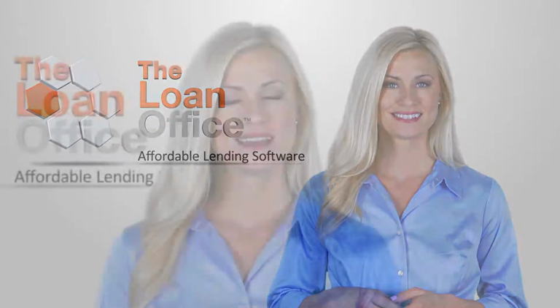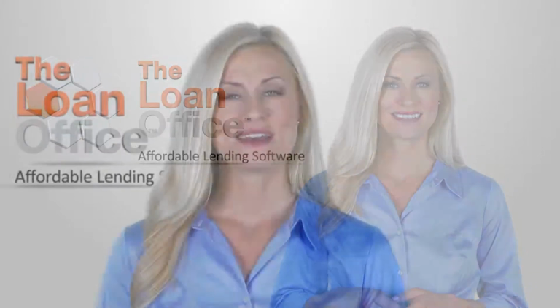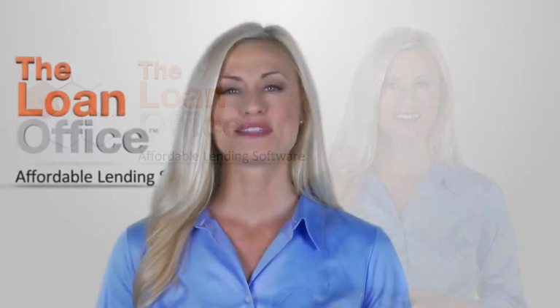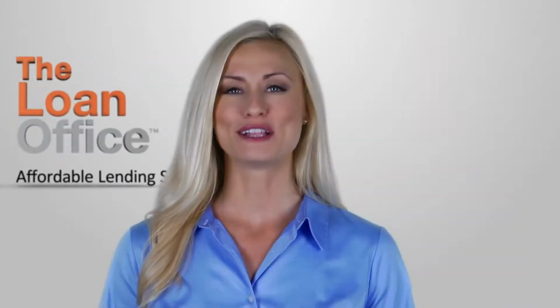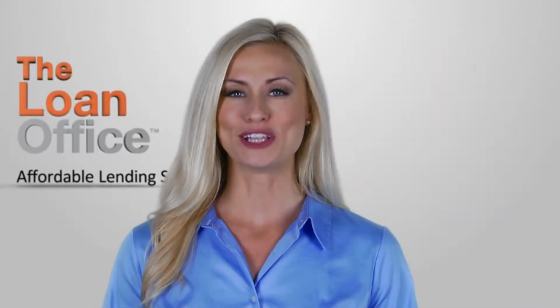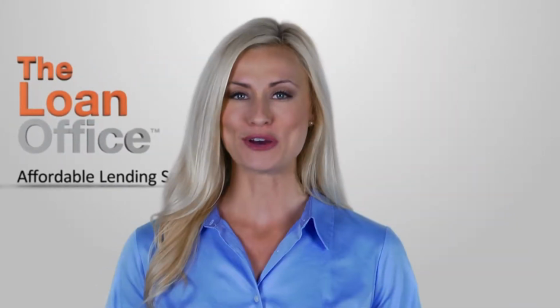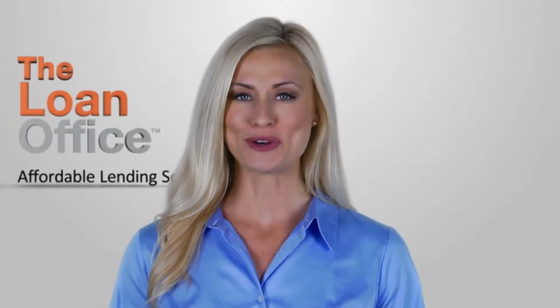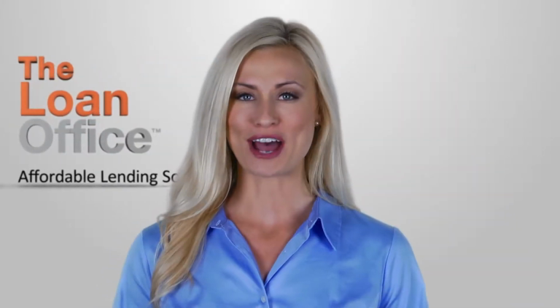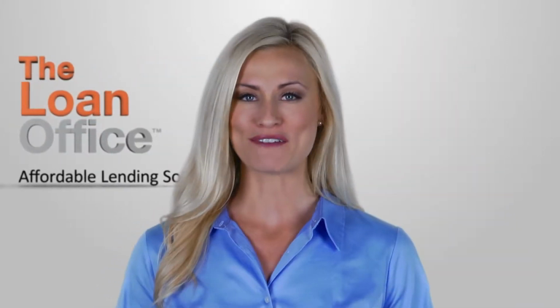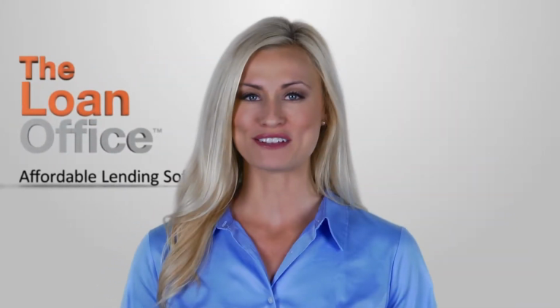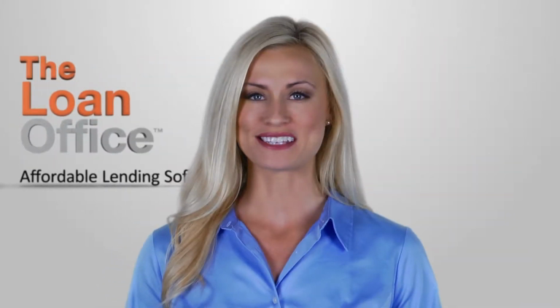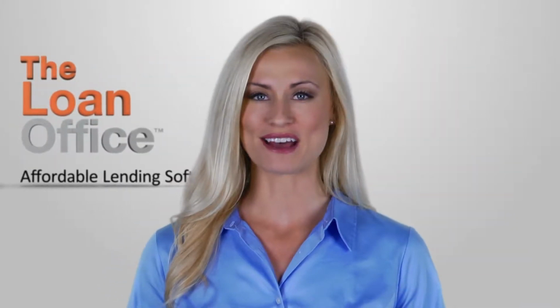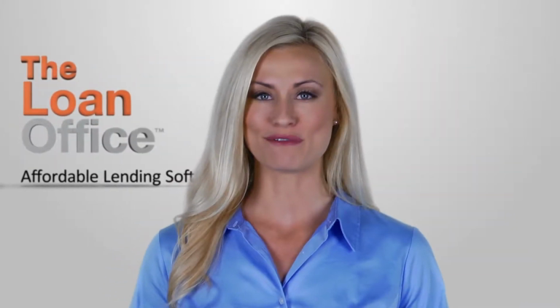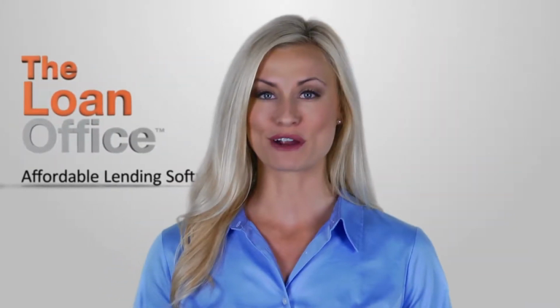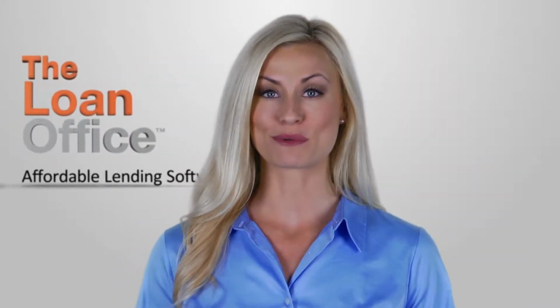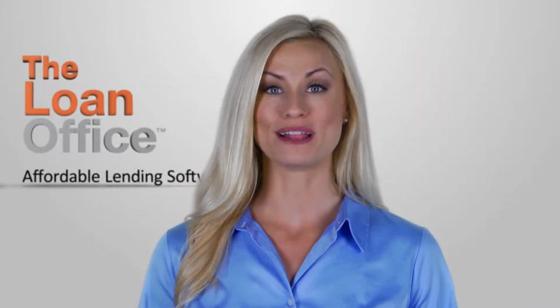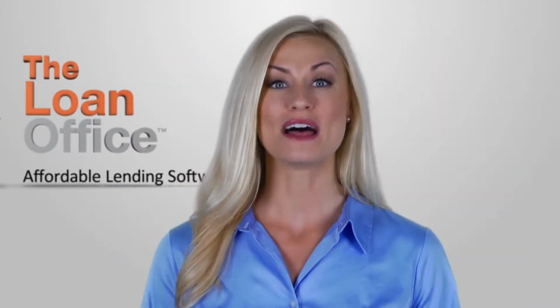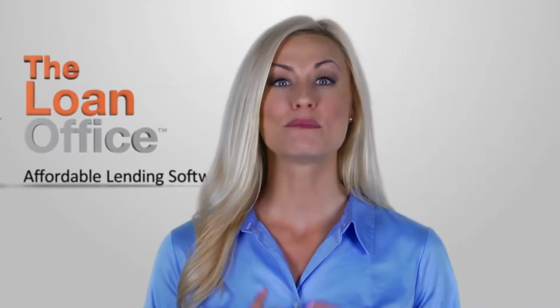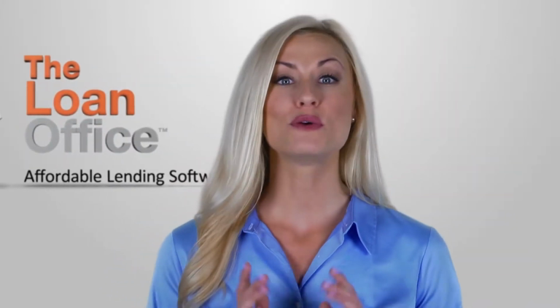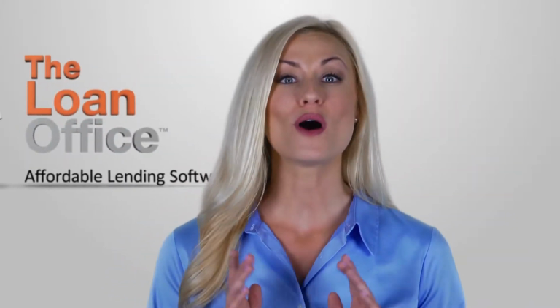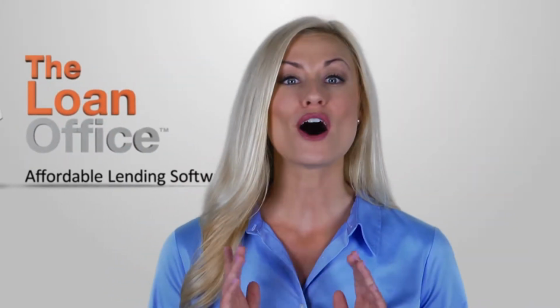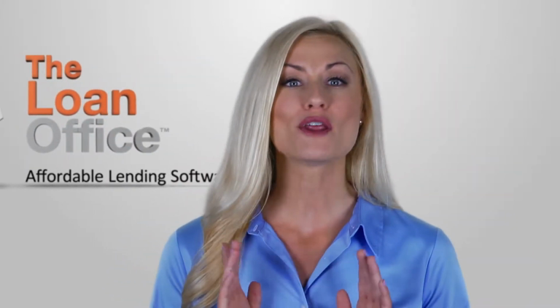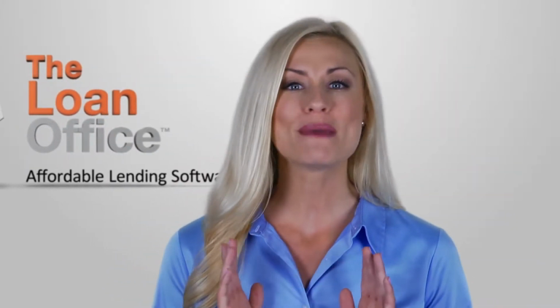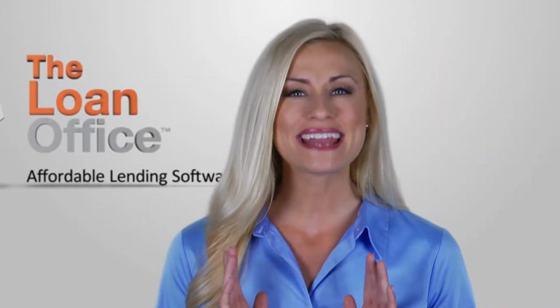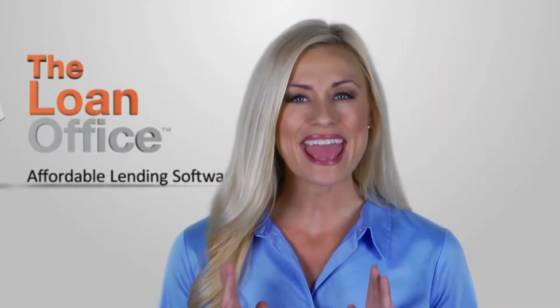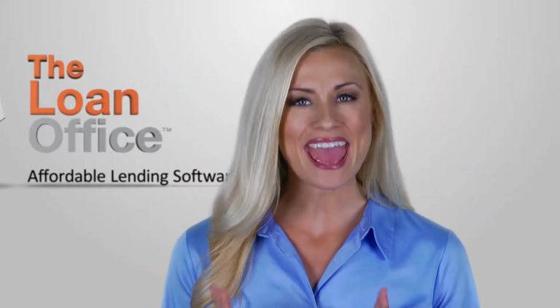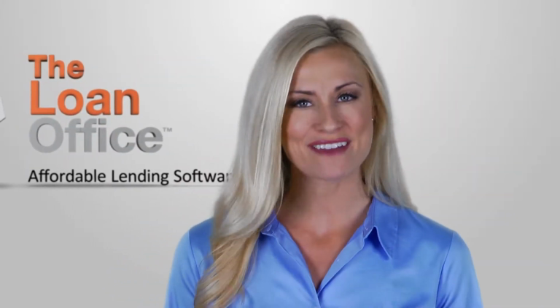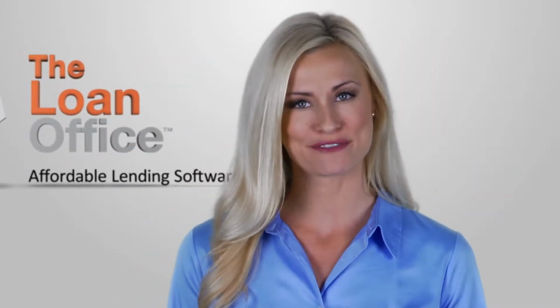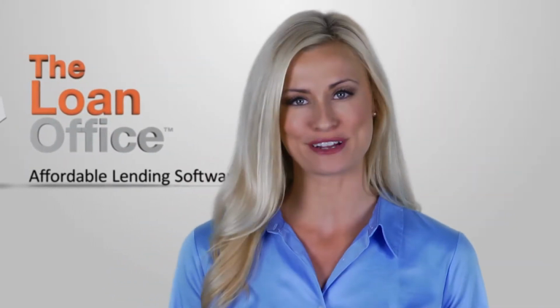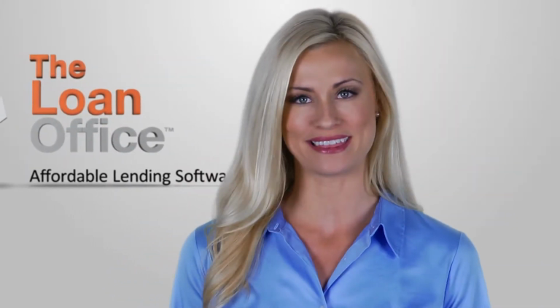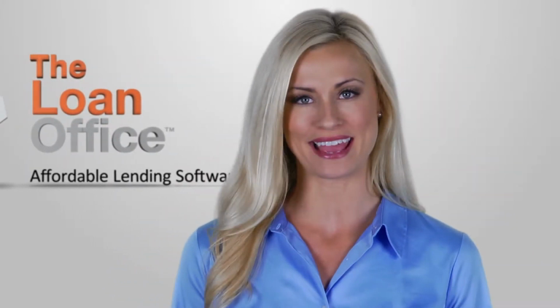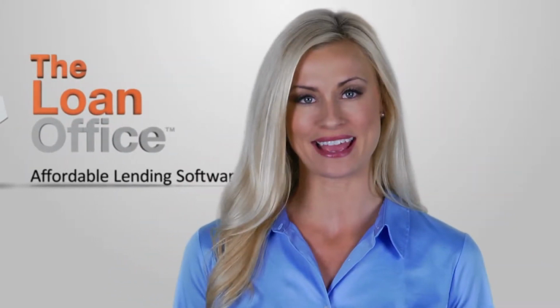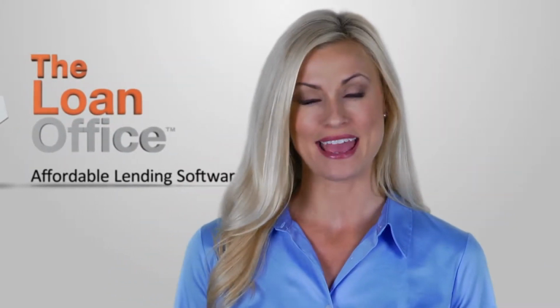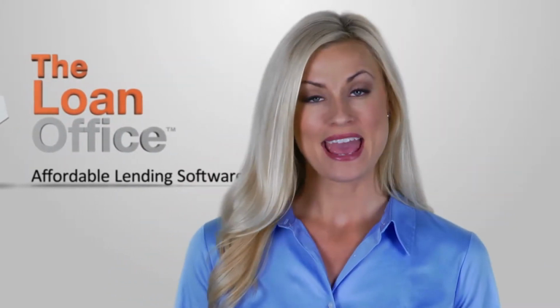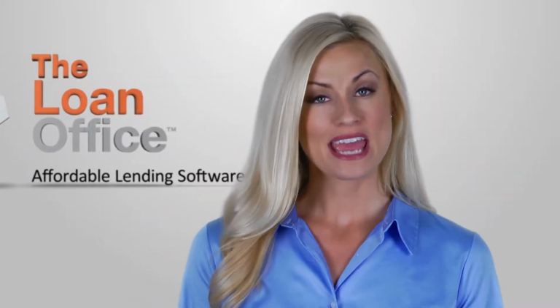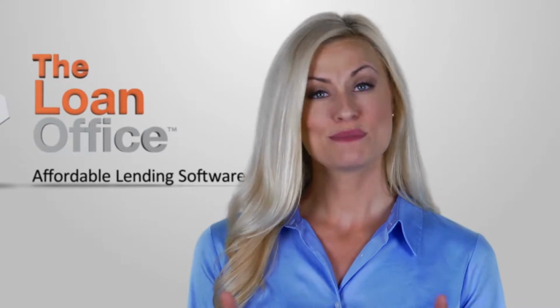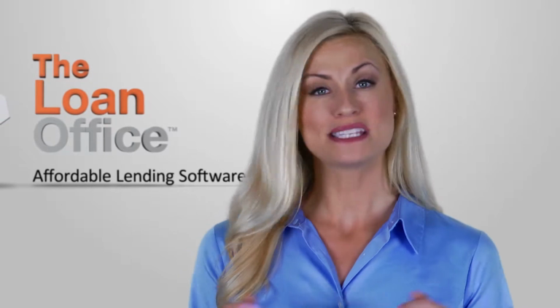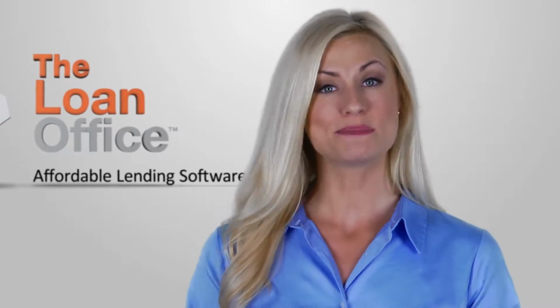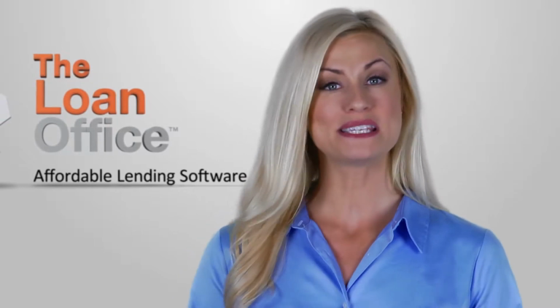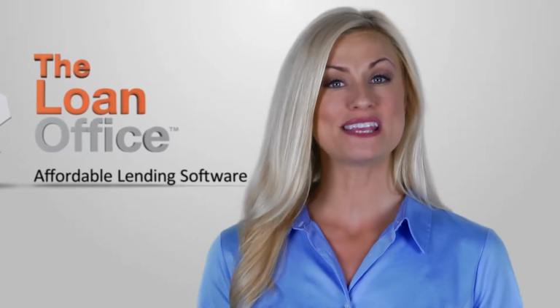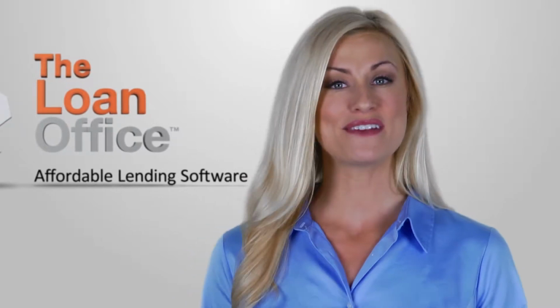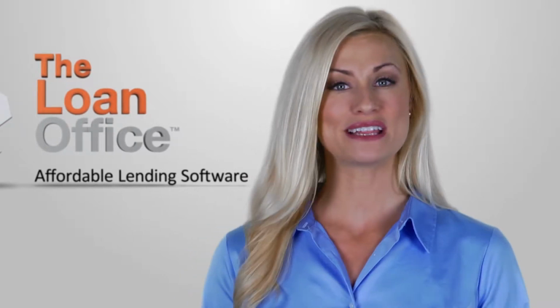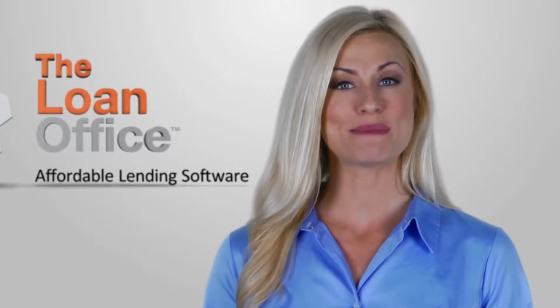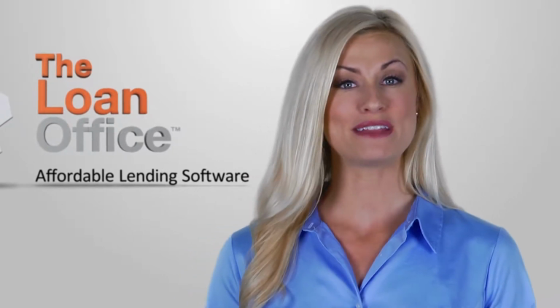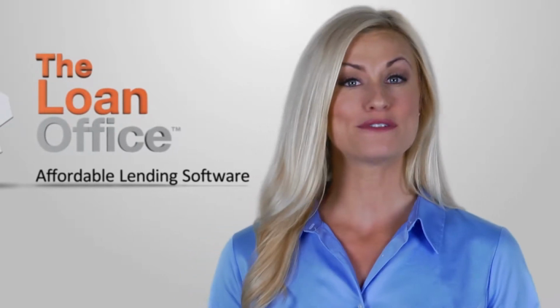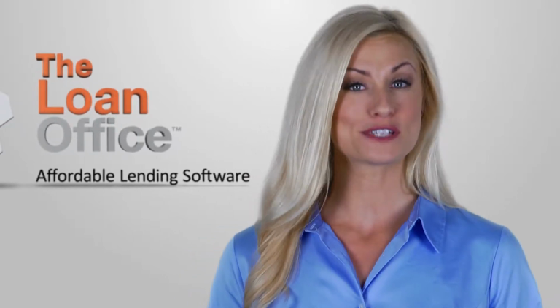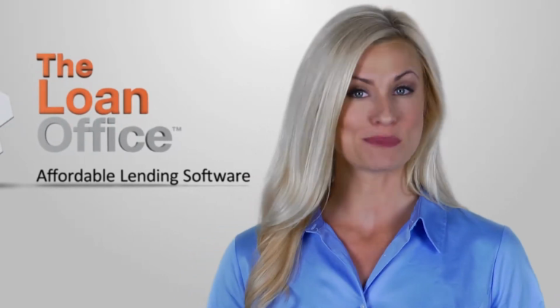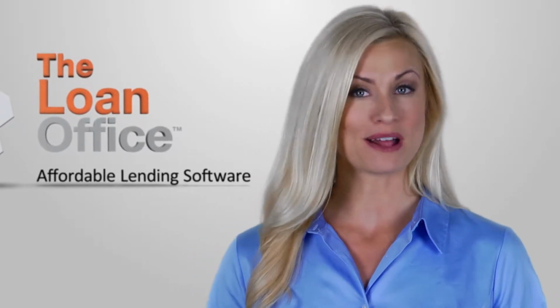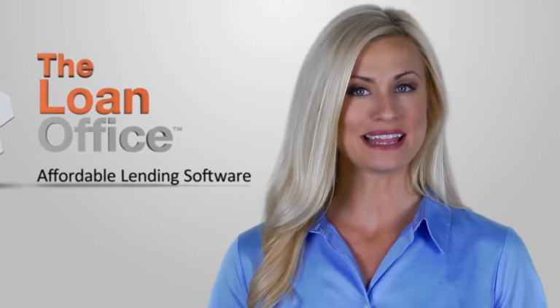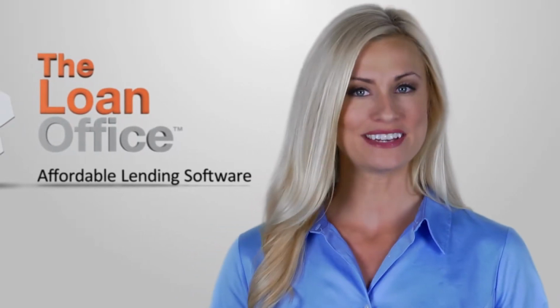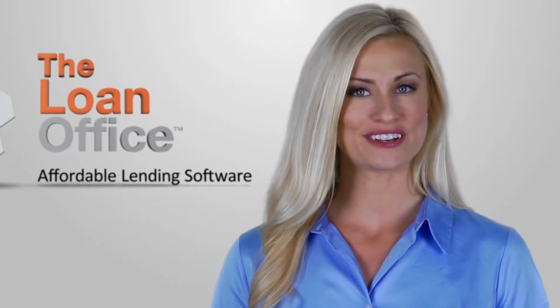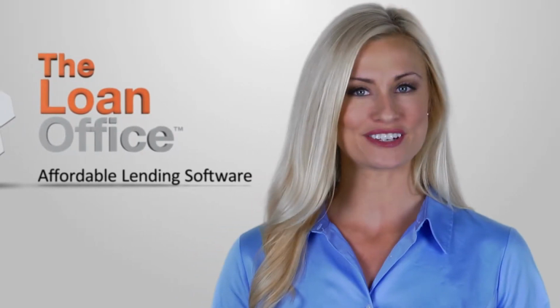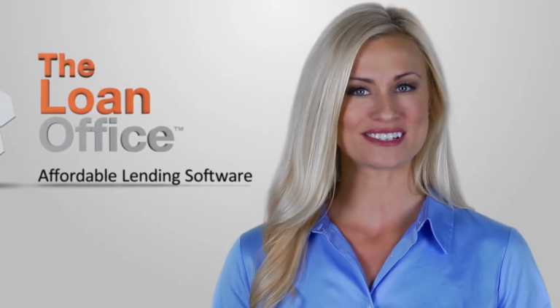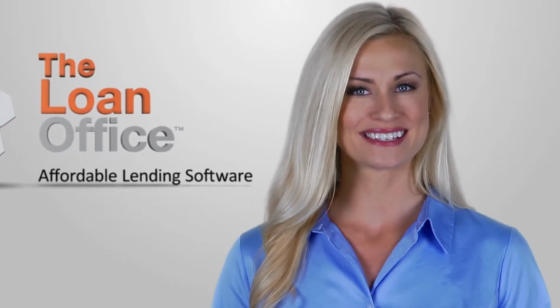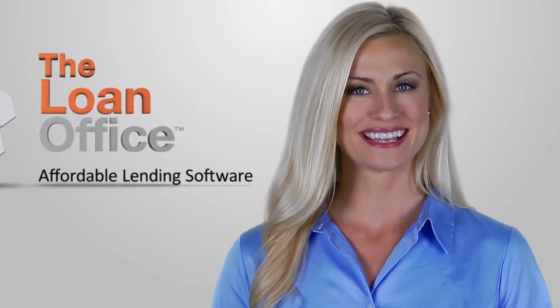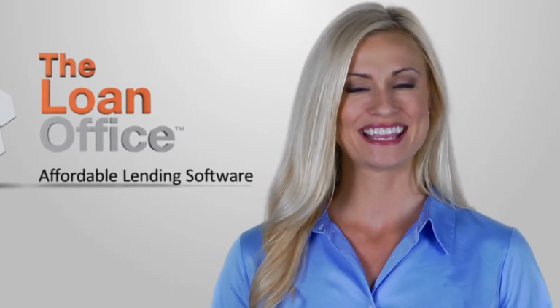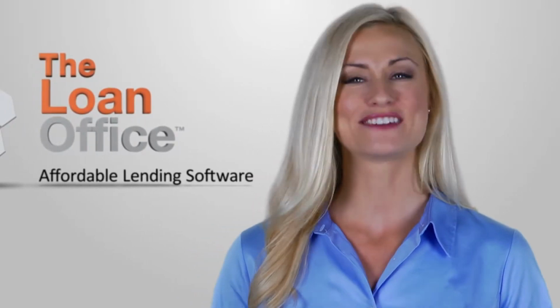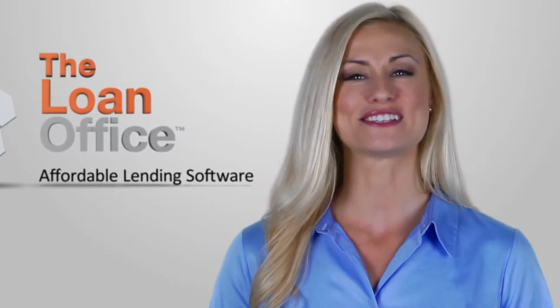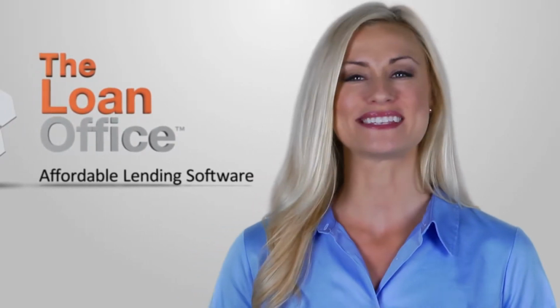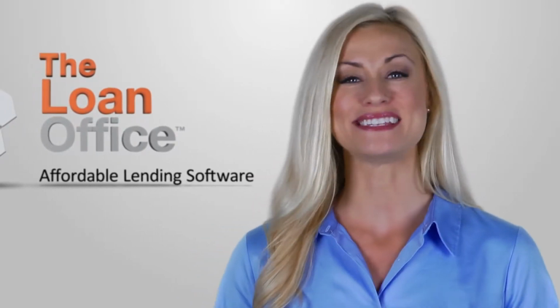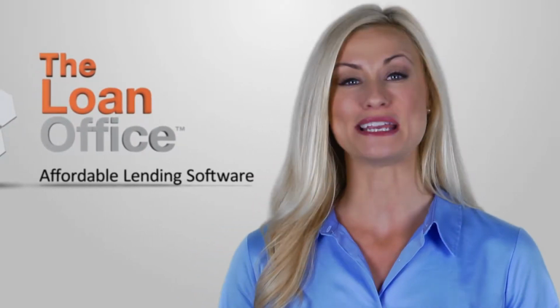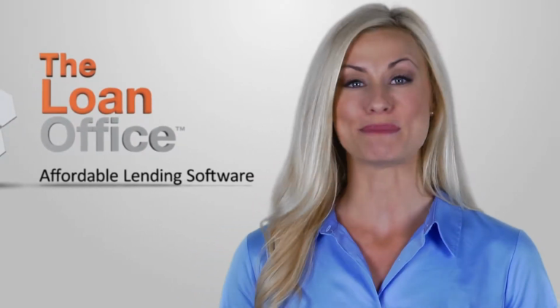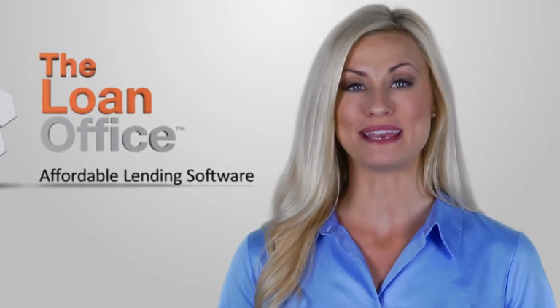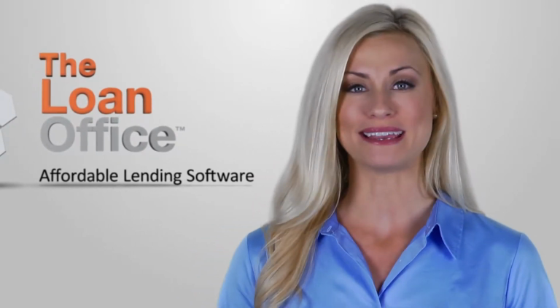The Loan Office software will help you automate everything and was specifically made for small lenders. Here's a sneak peek.